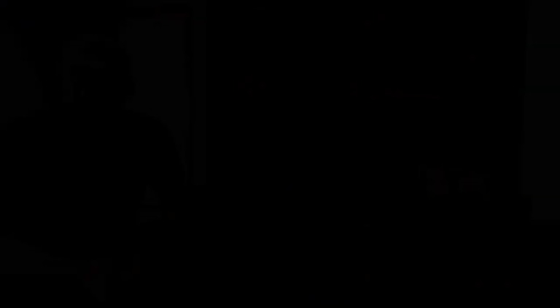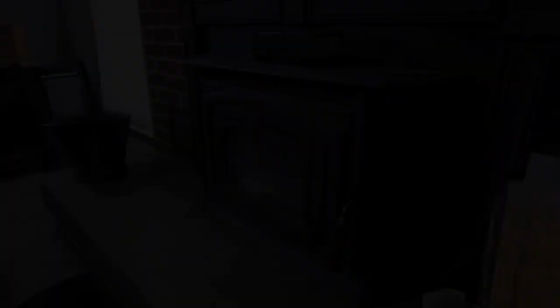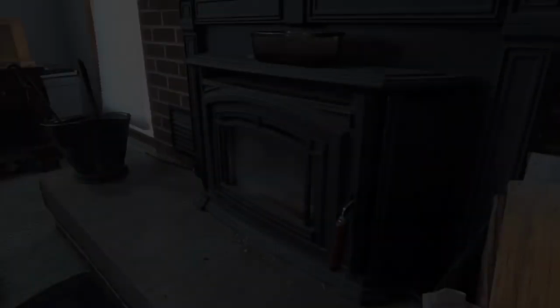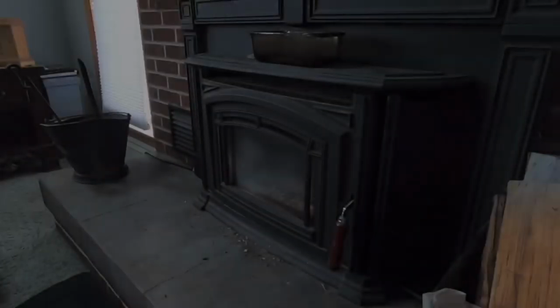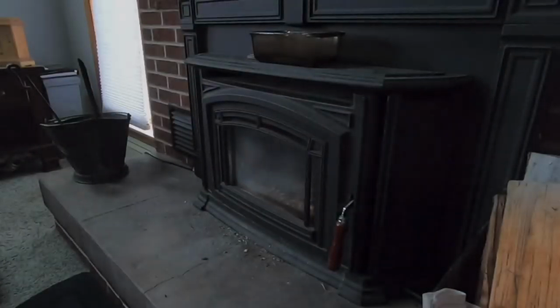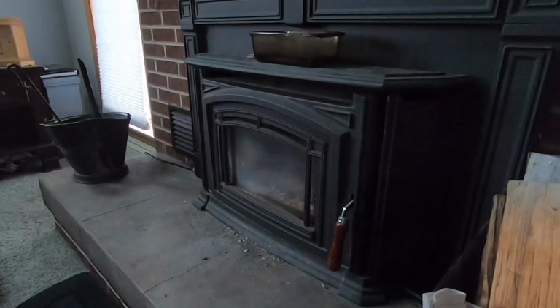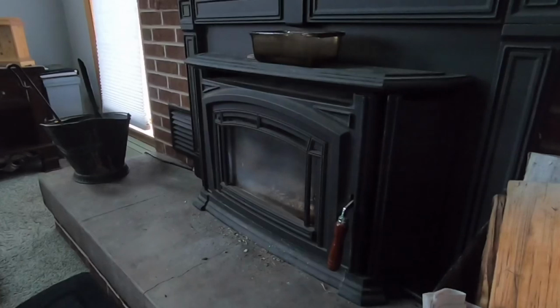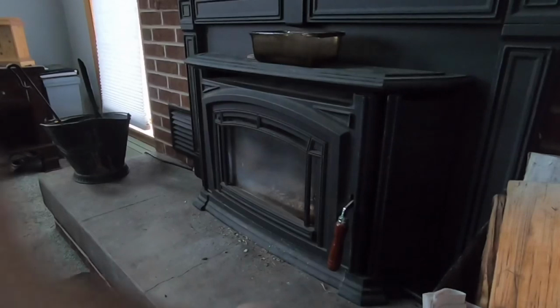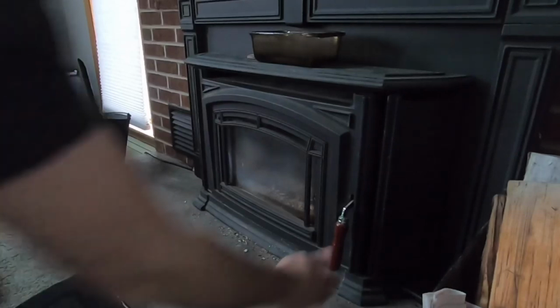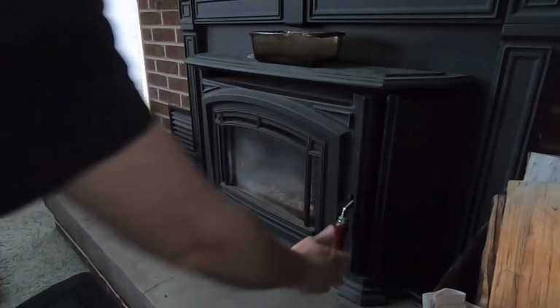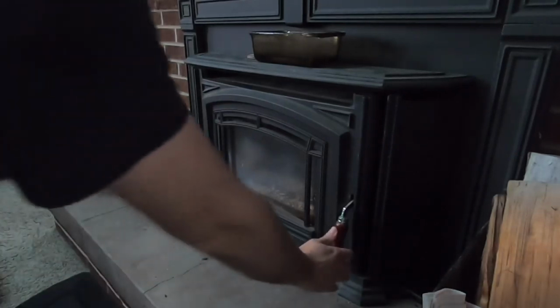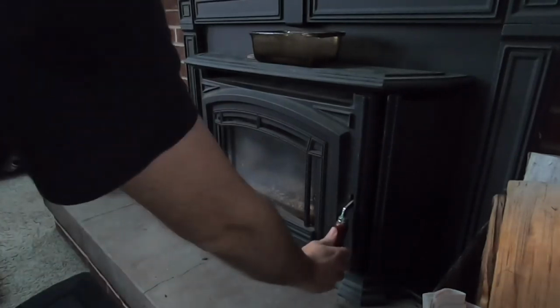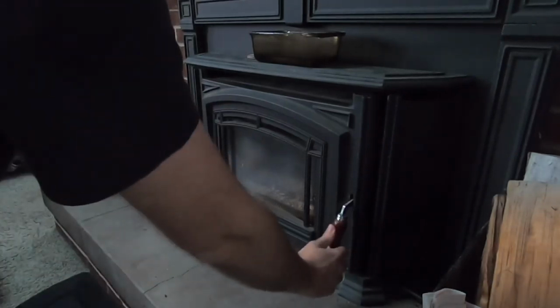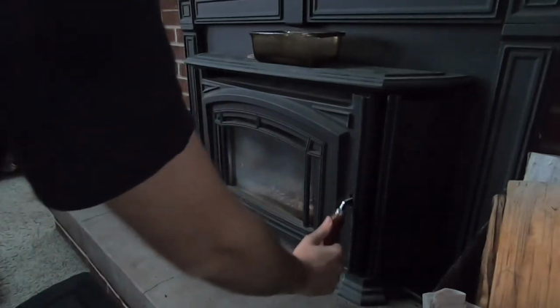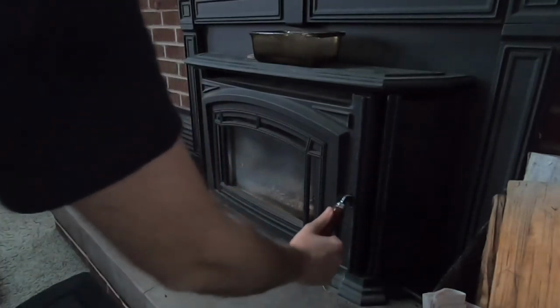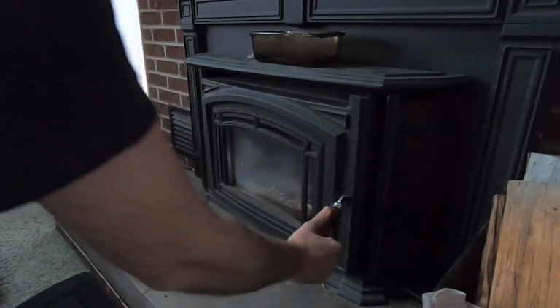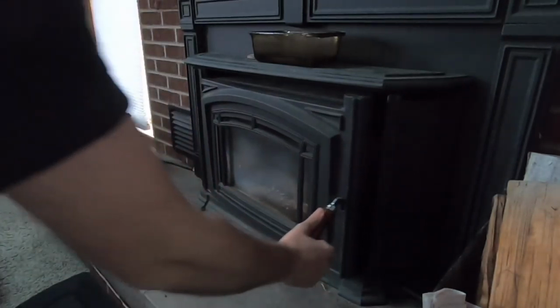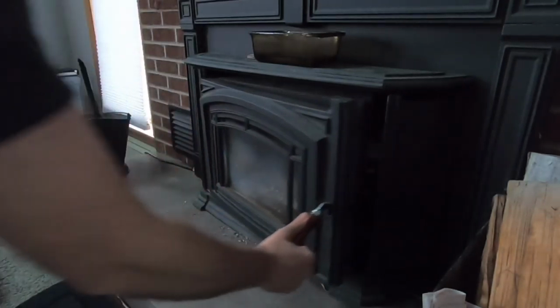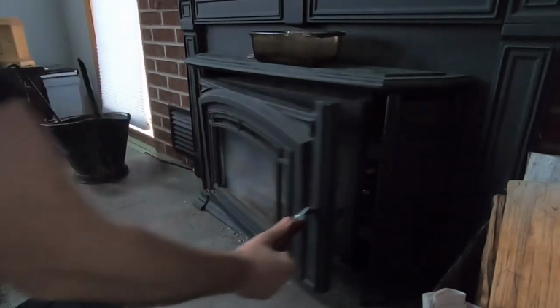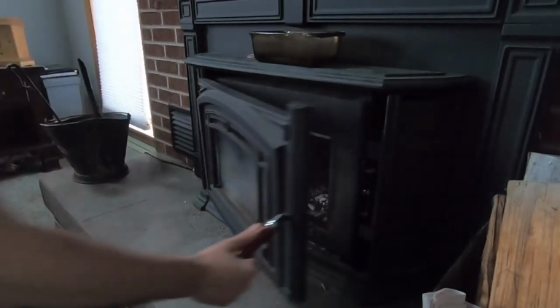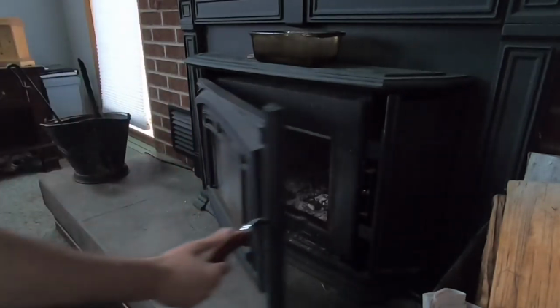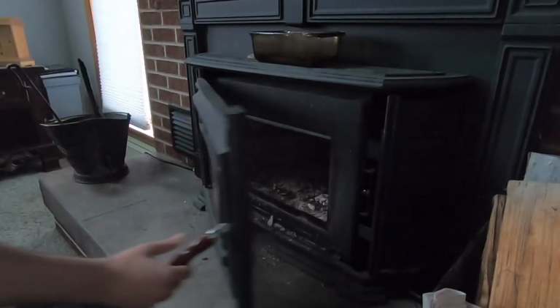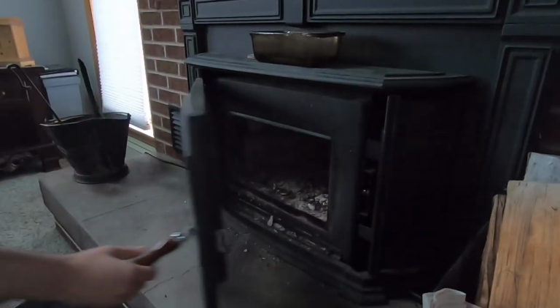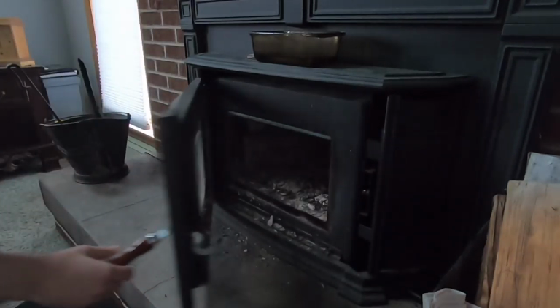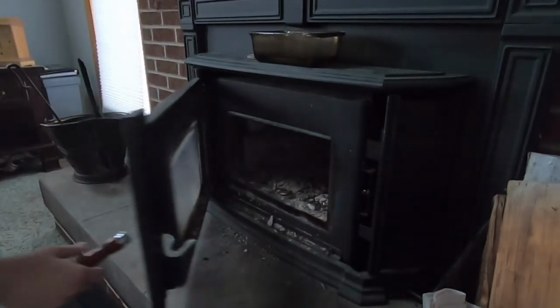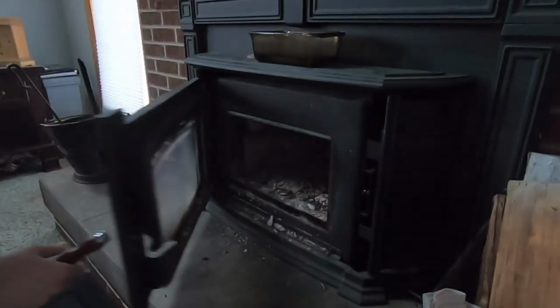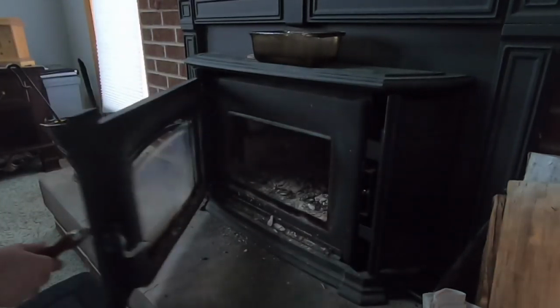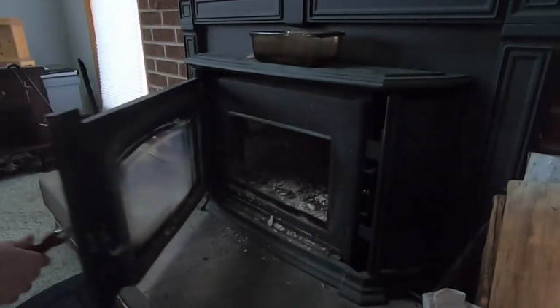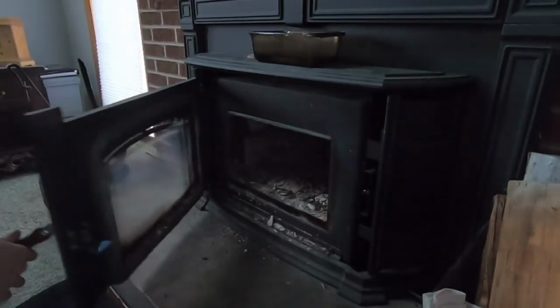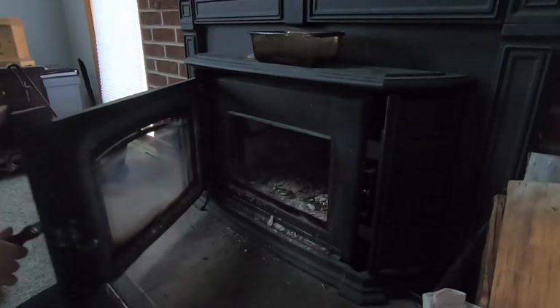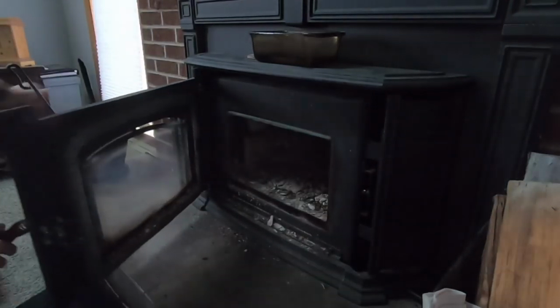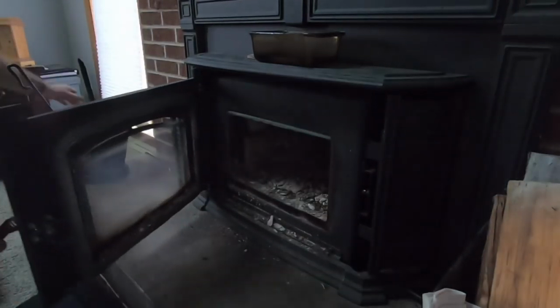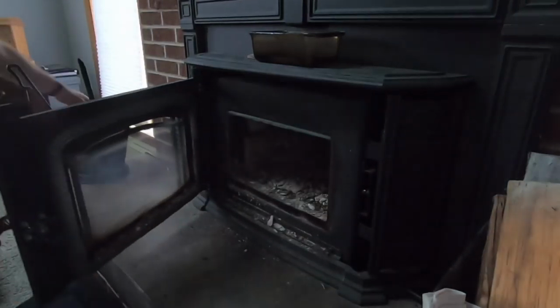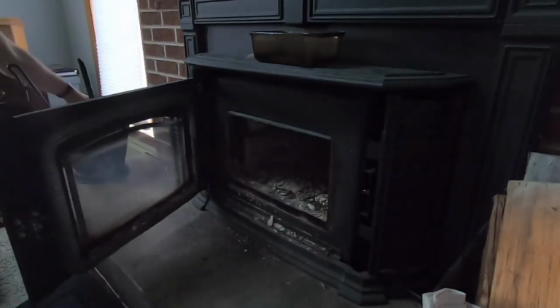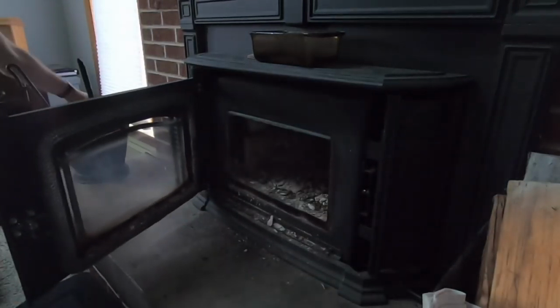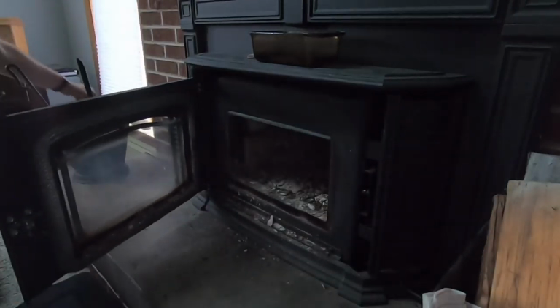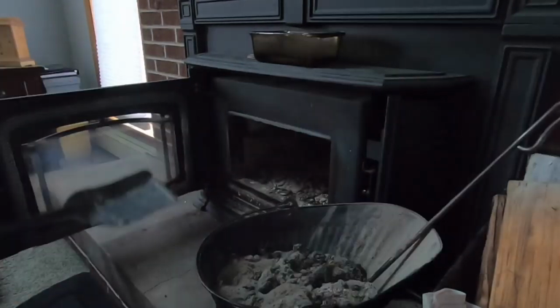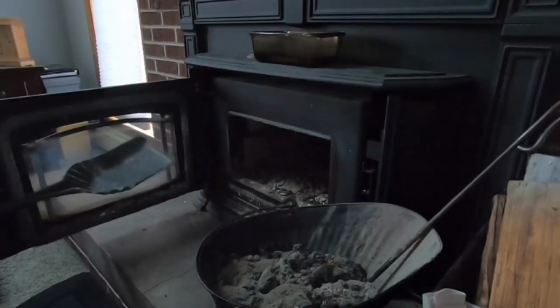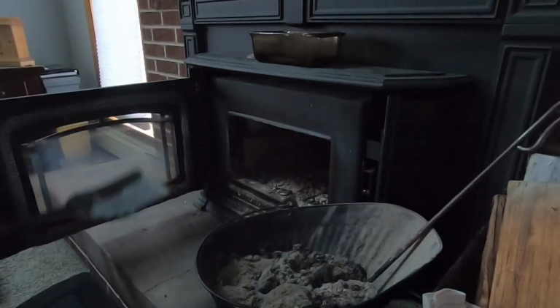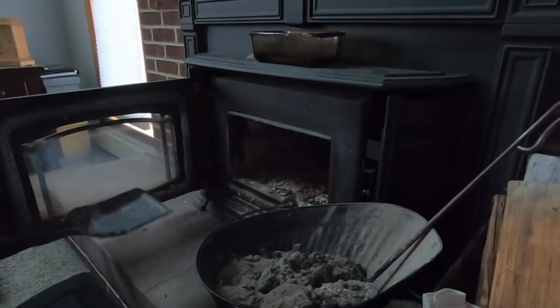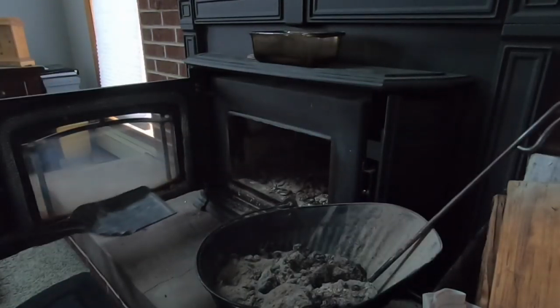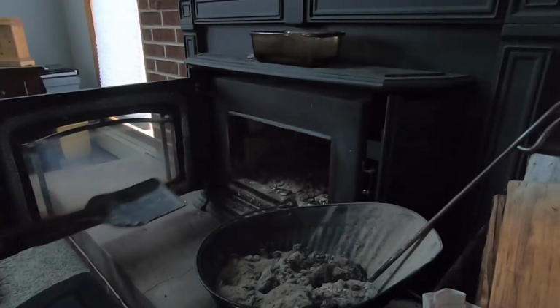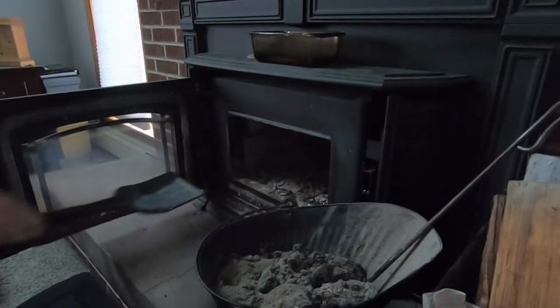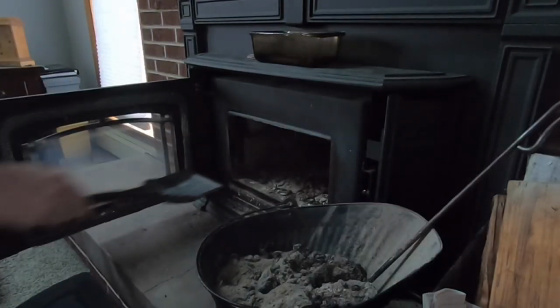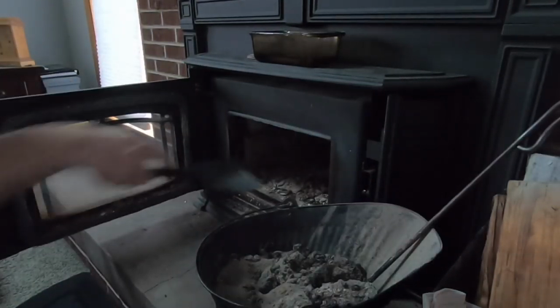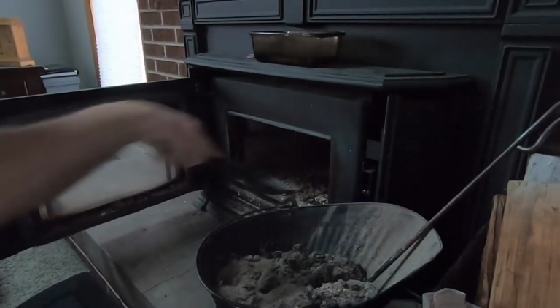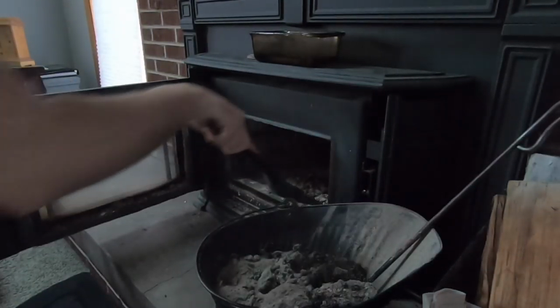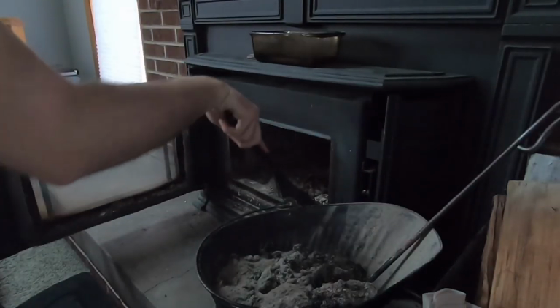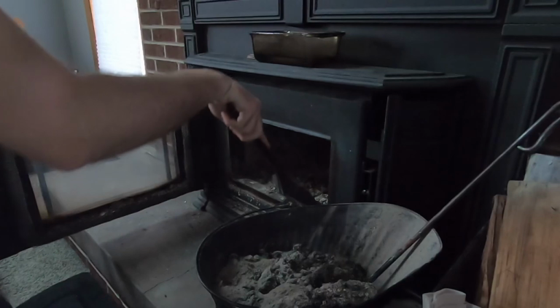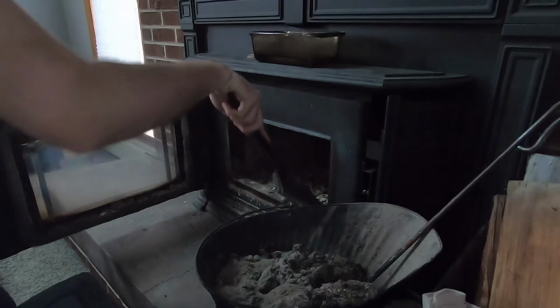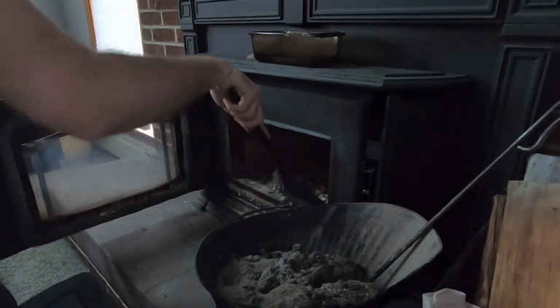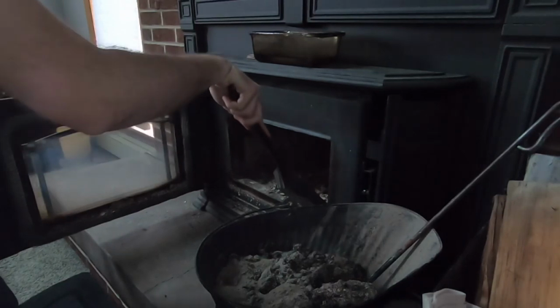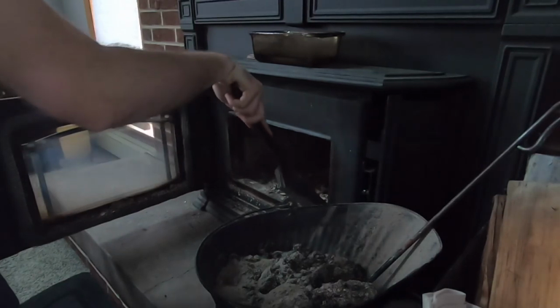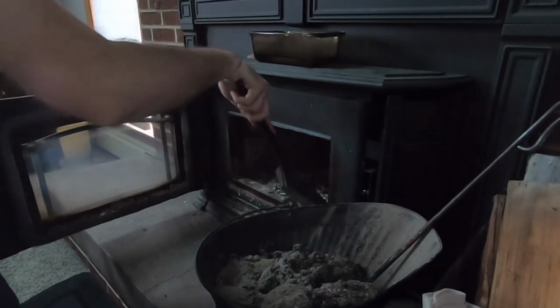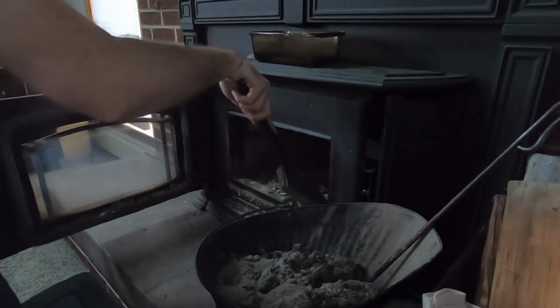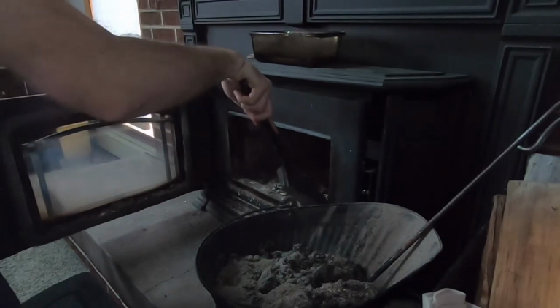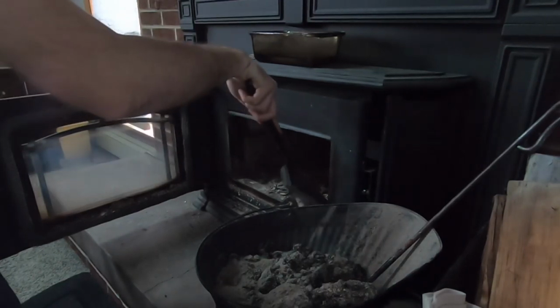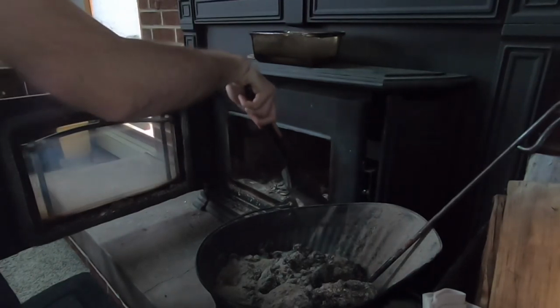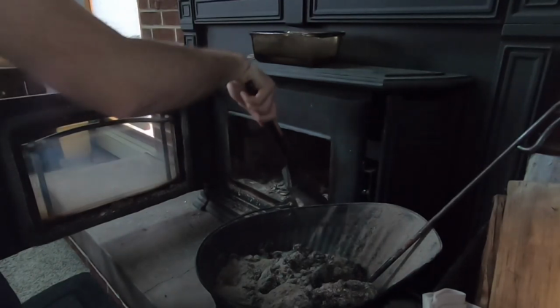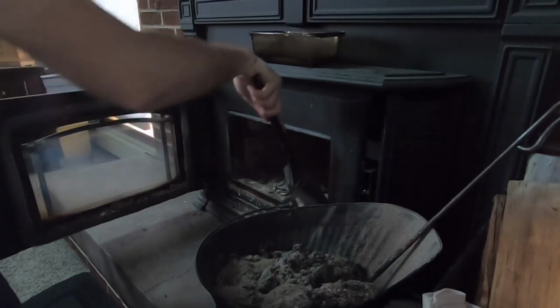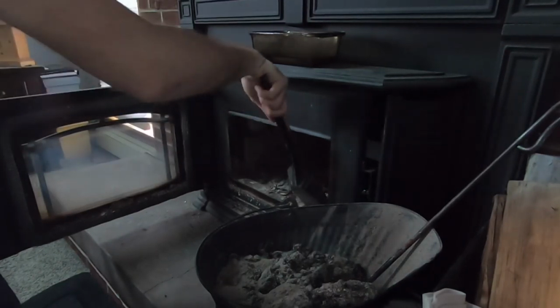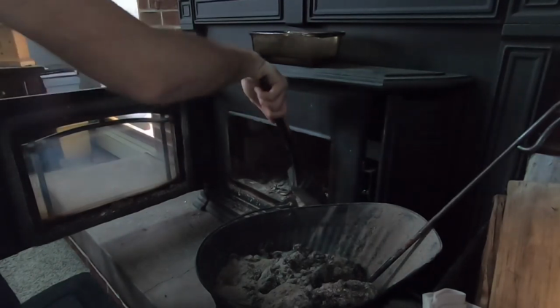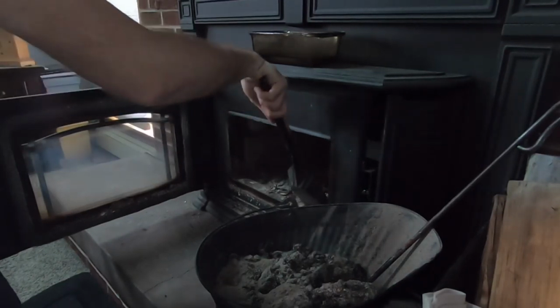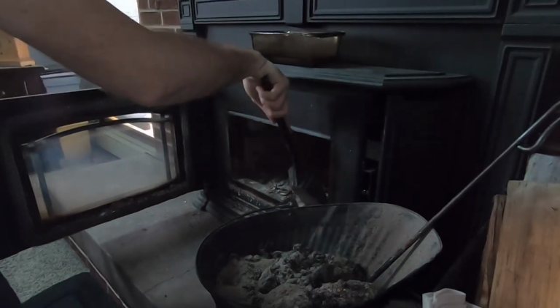So what we're going to do first is go ahead and open up the door and empty out the ash. This is something that you have to do probably every two to three weeks.